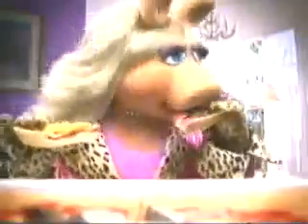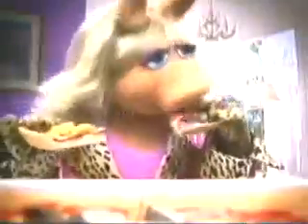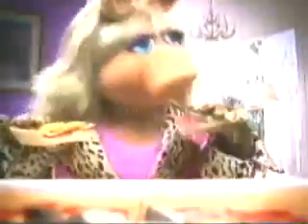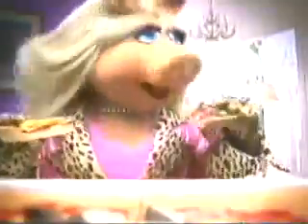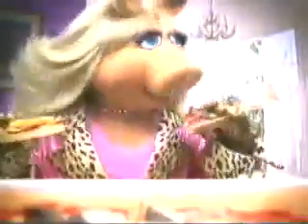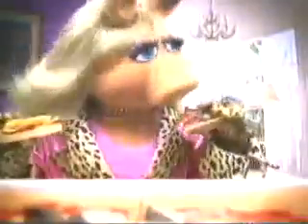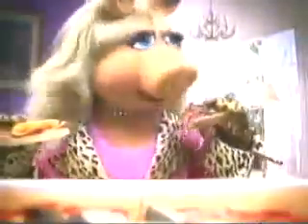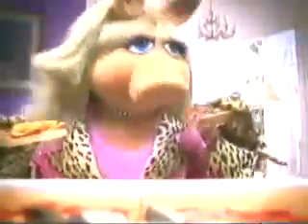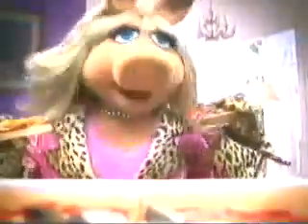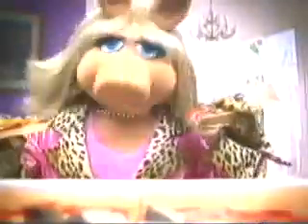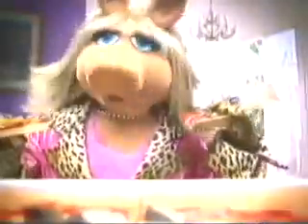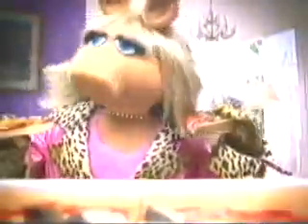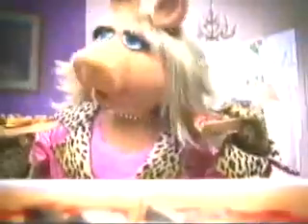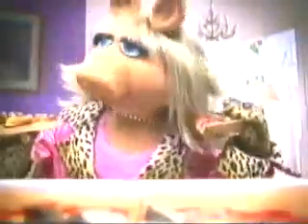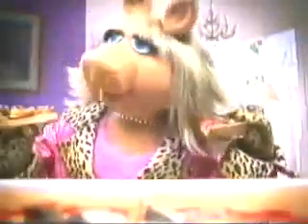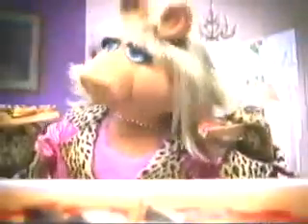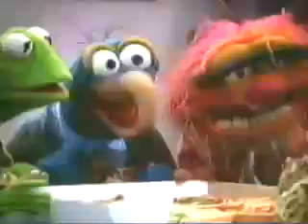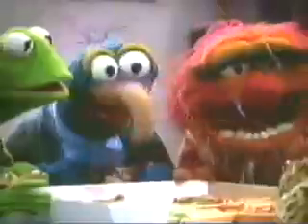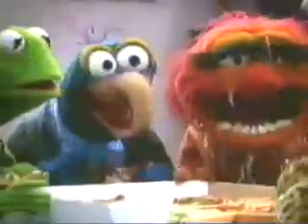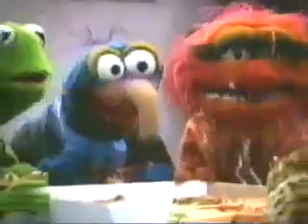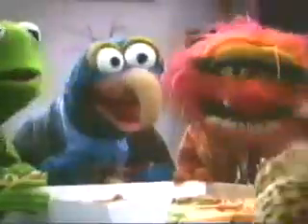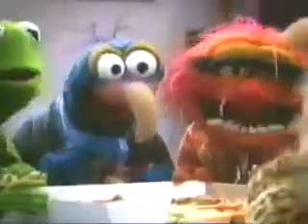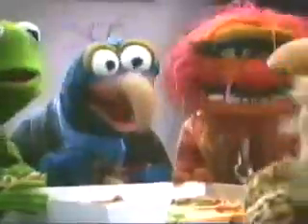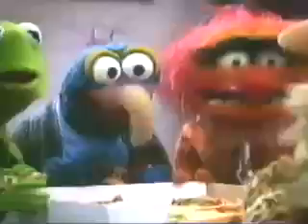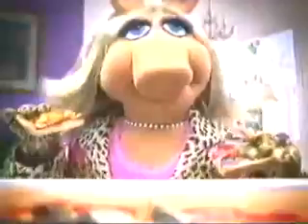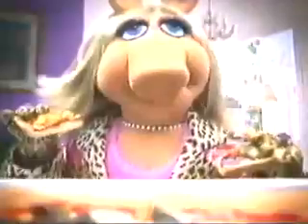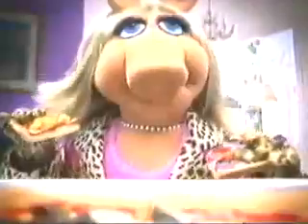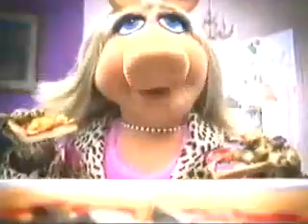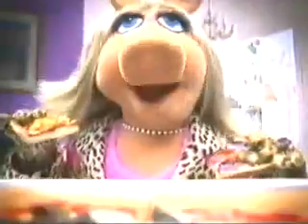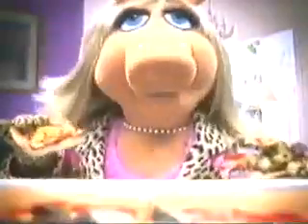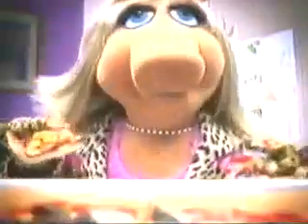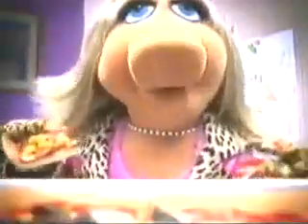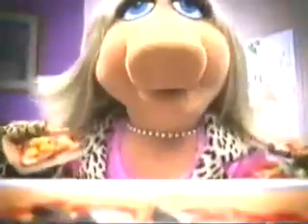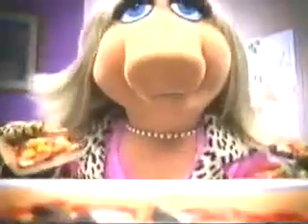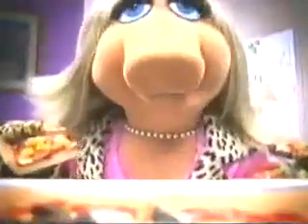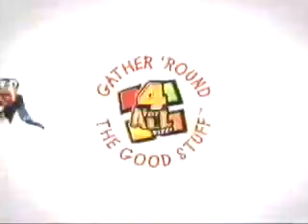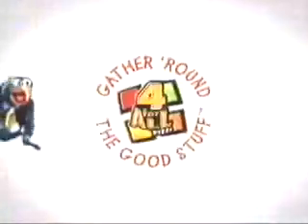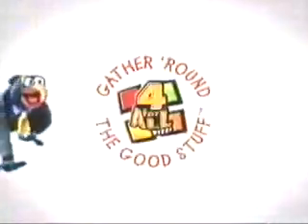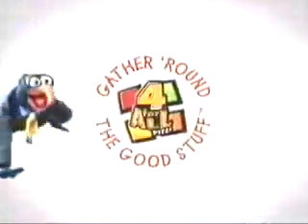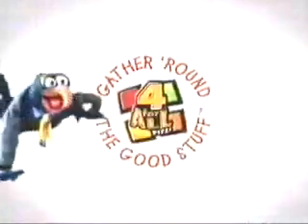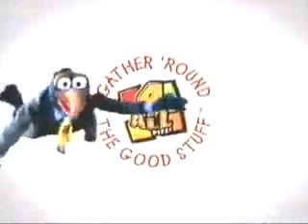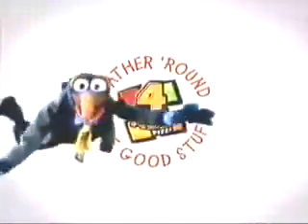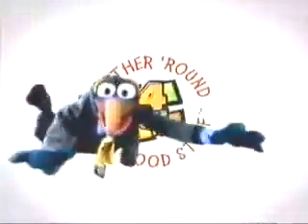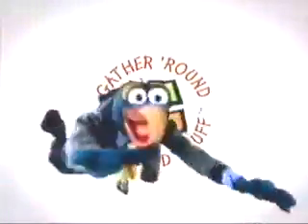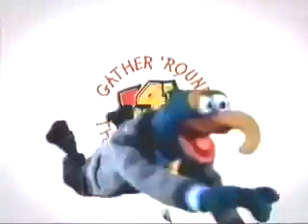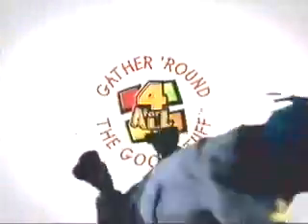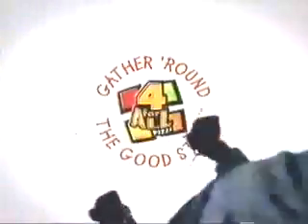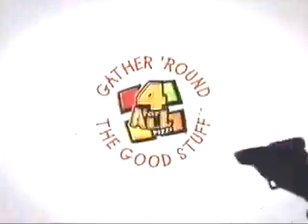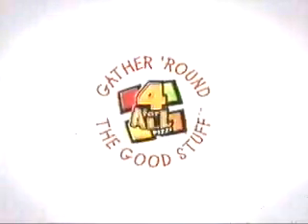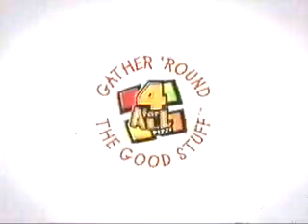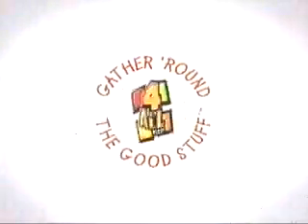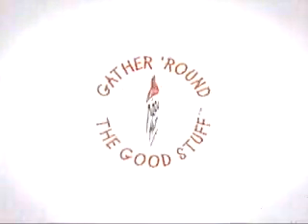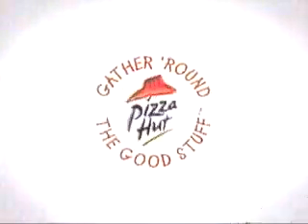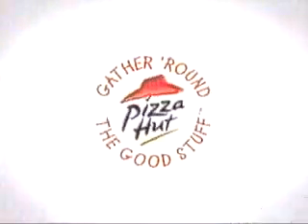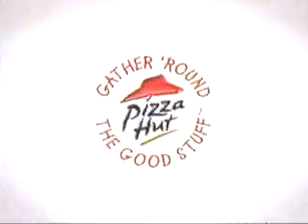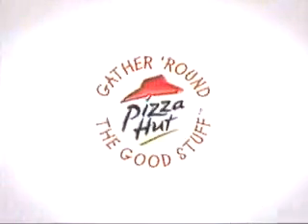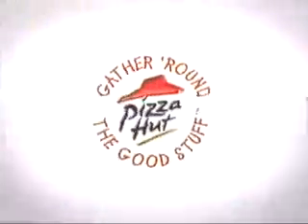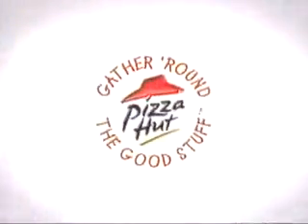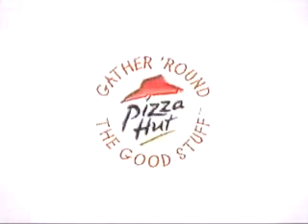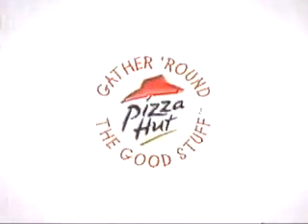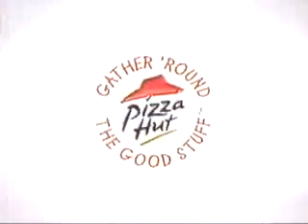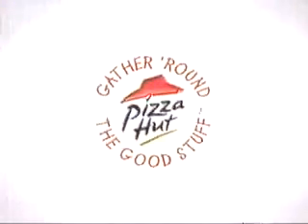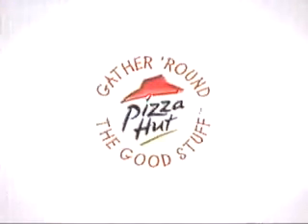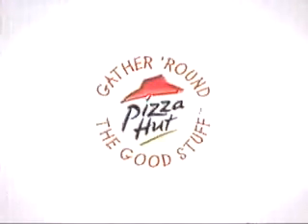Oh, that's it! Hey, piggy, put on this pizza! When you gather round a four-for-all, you gather round the good stuff.